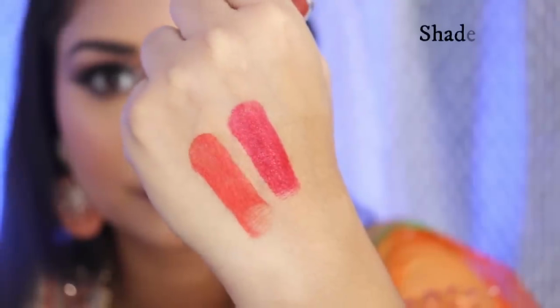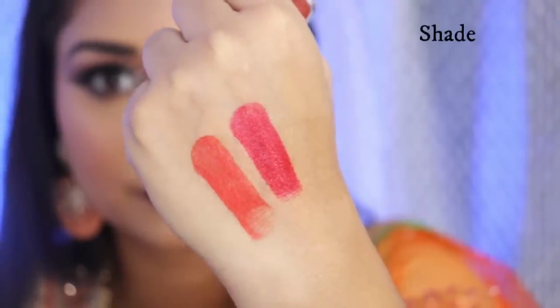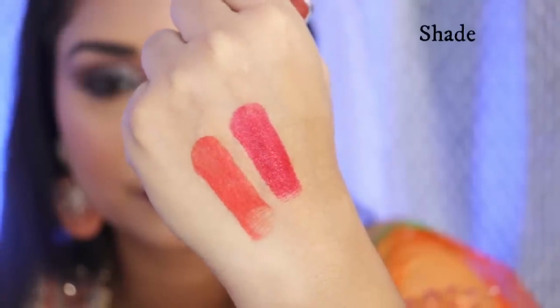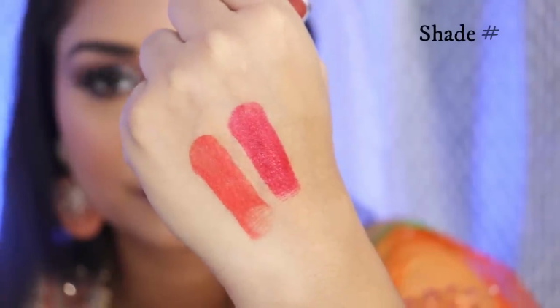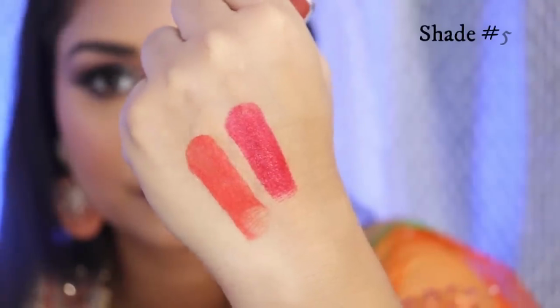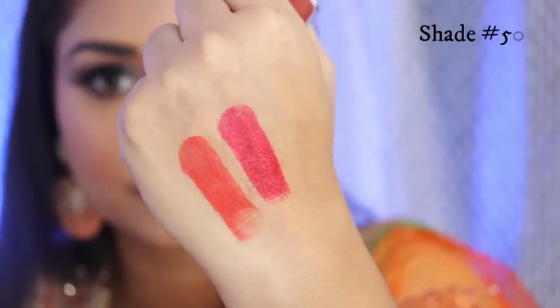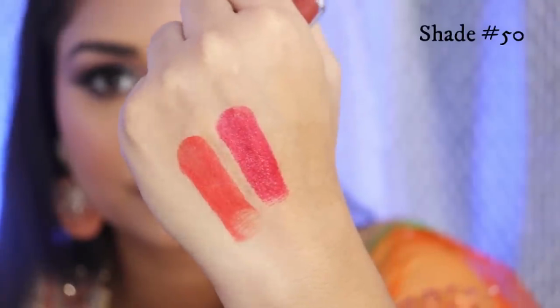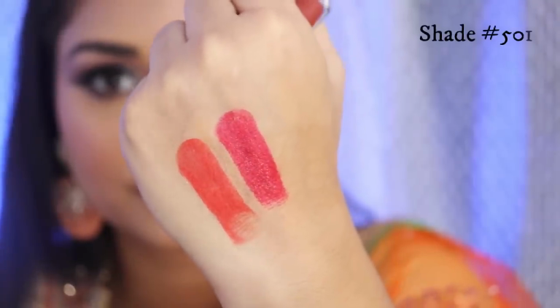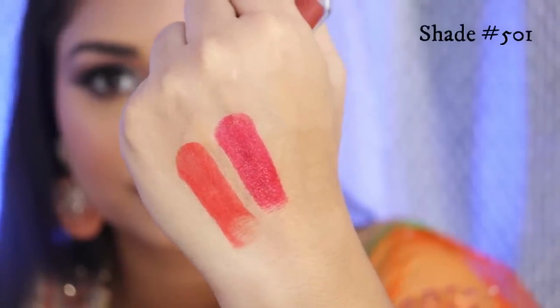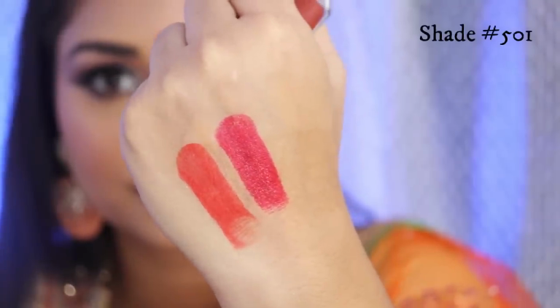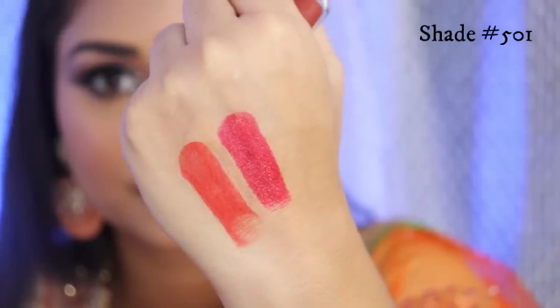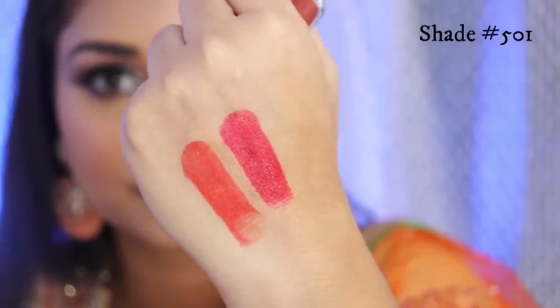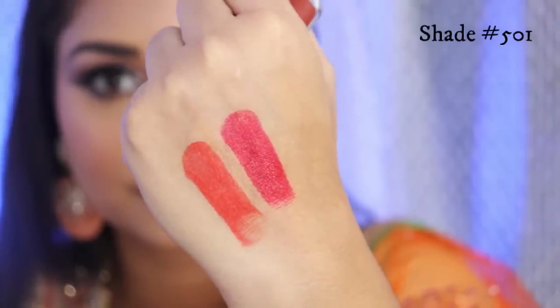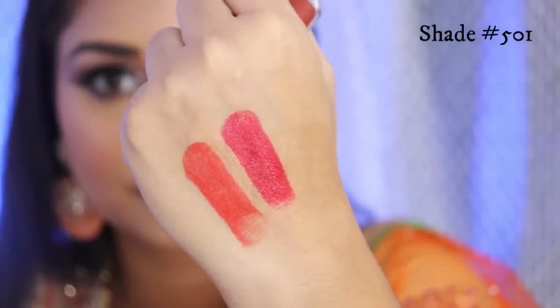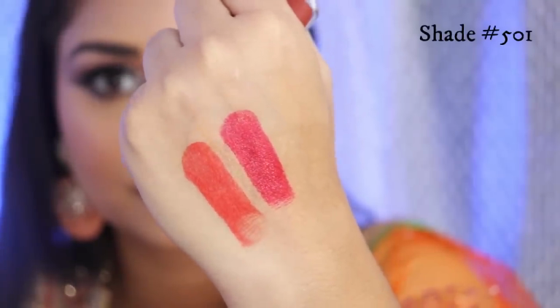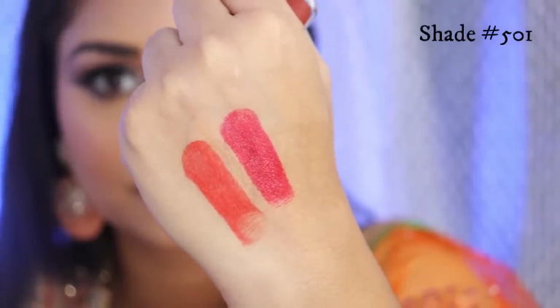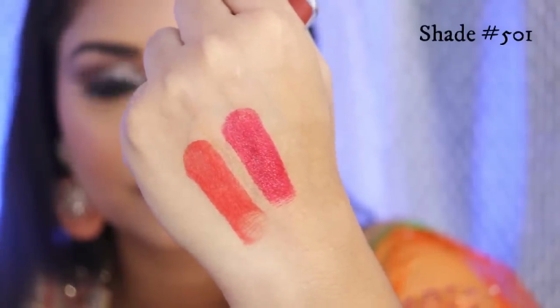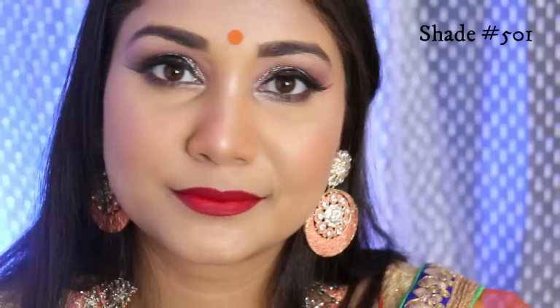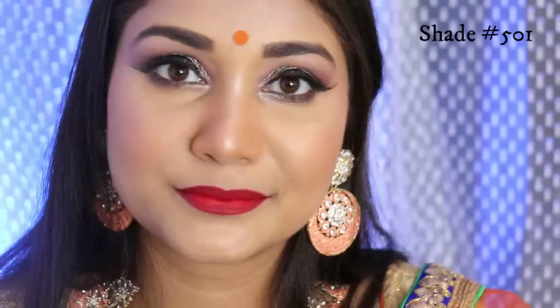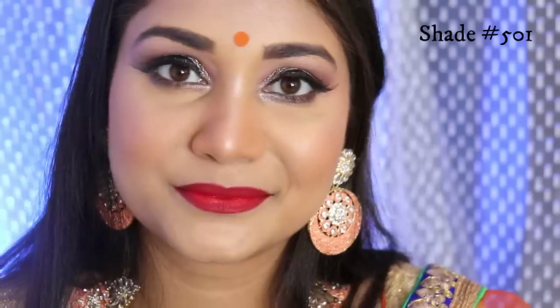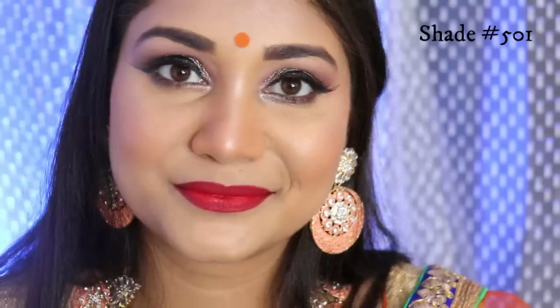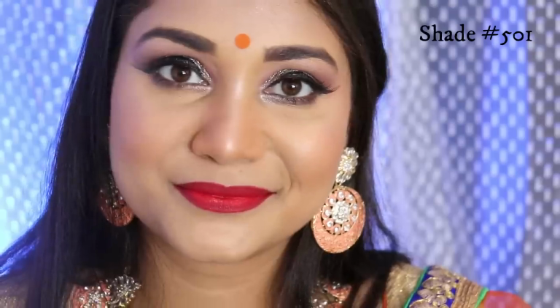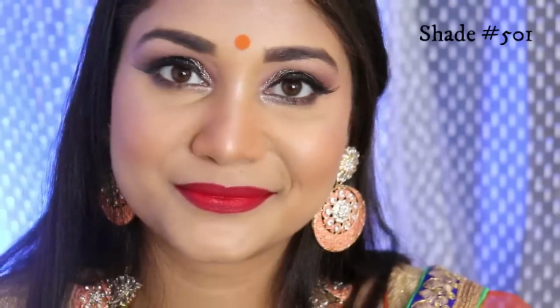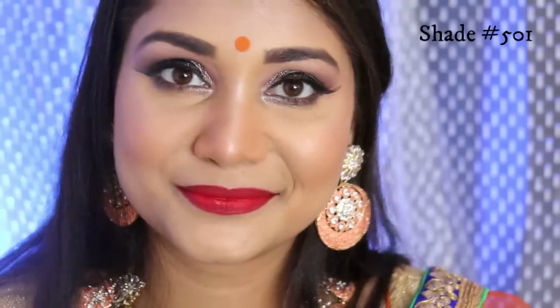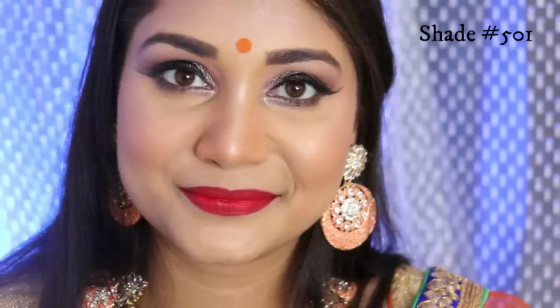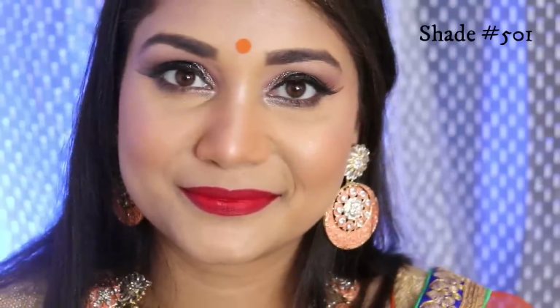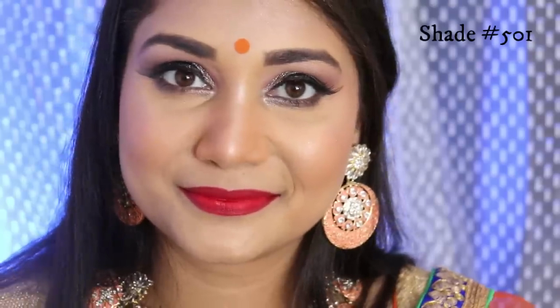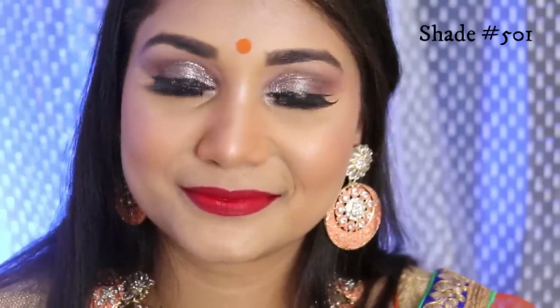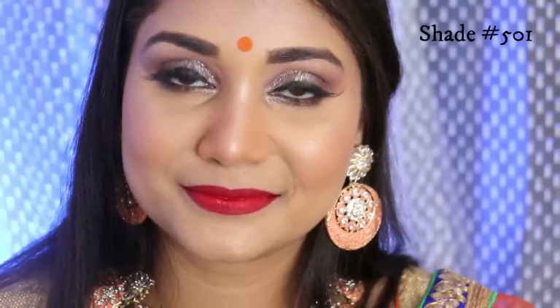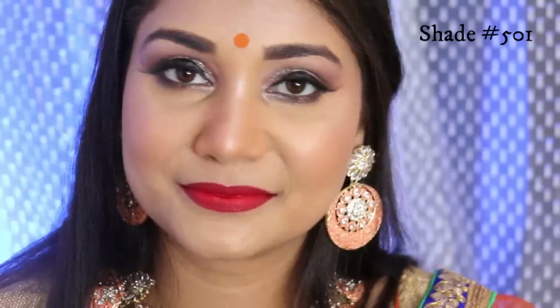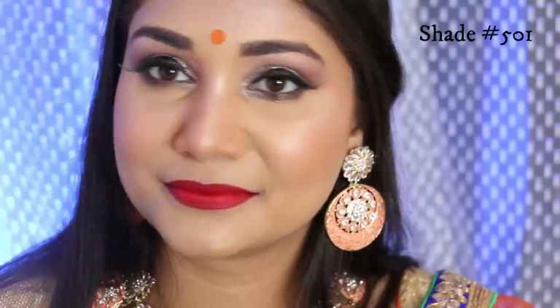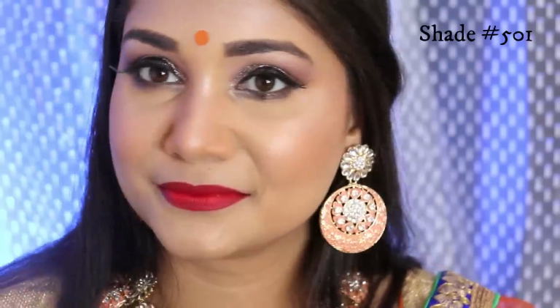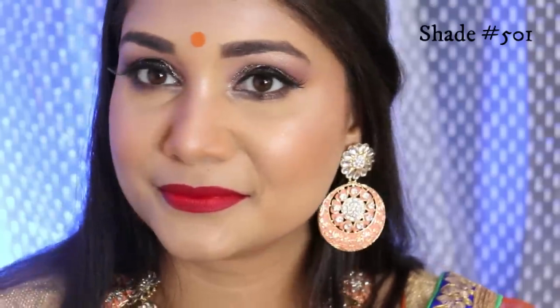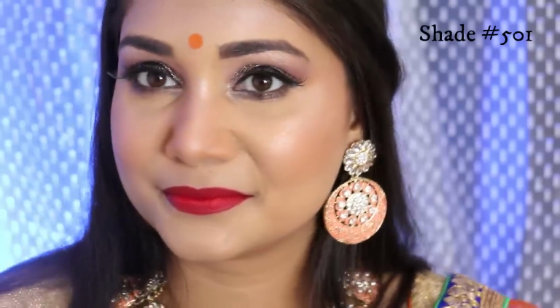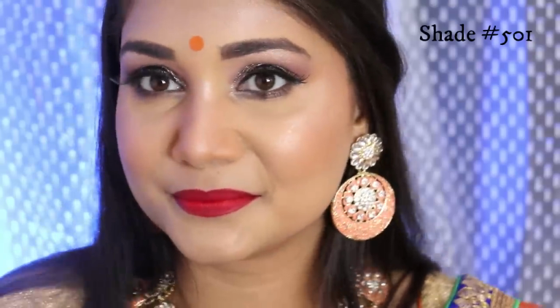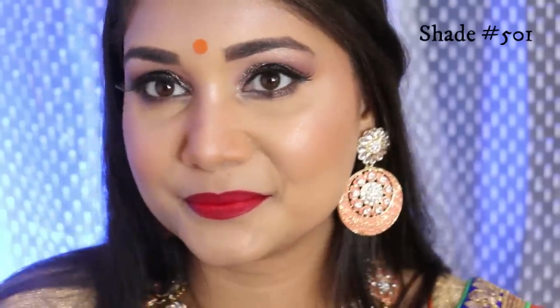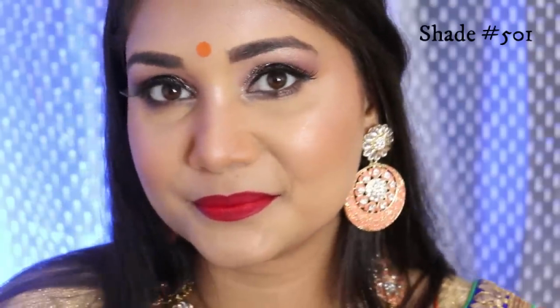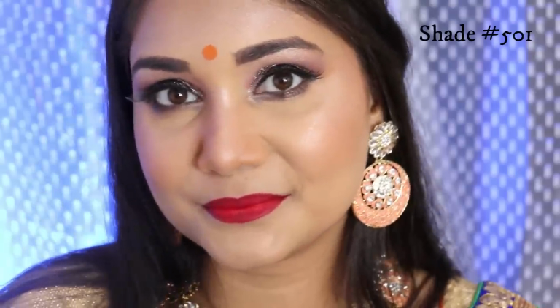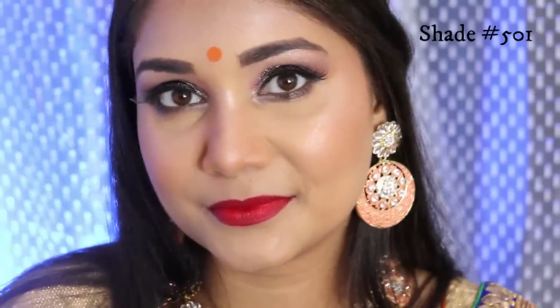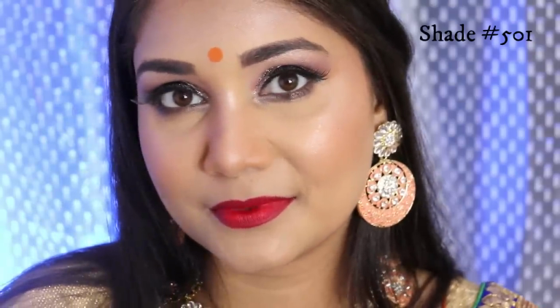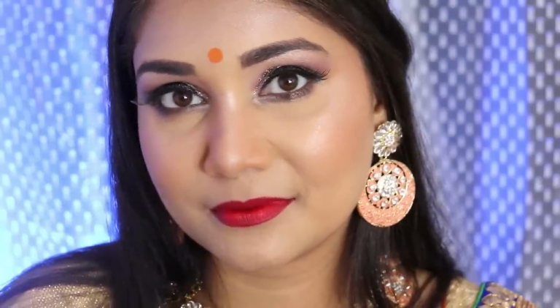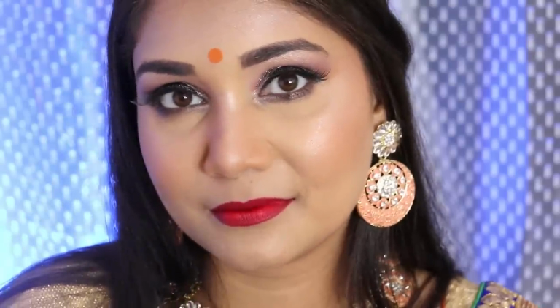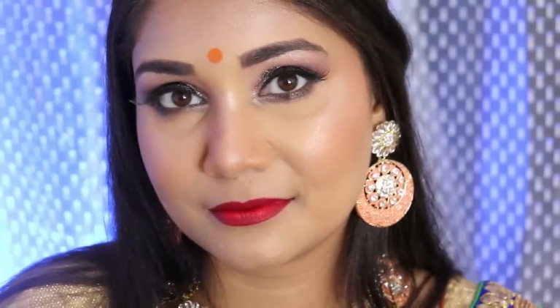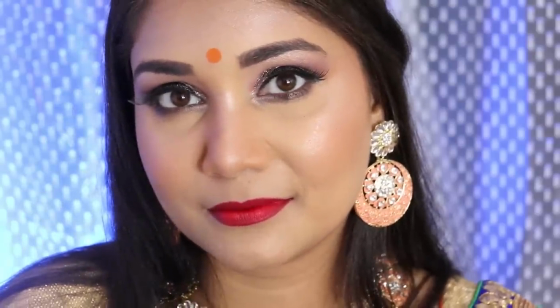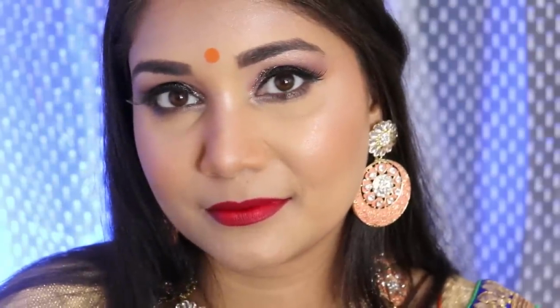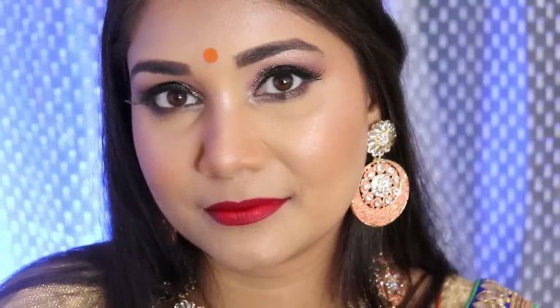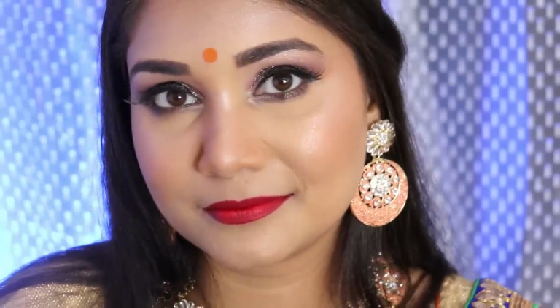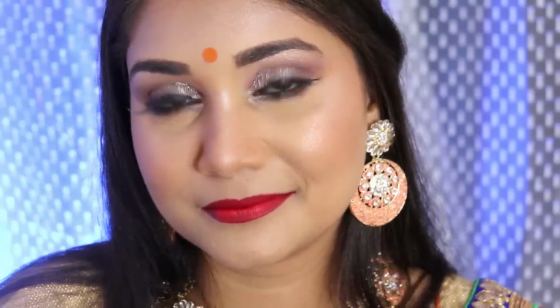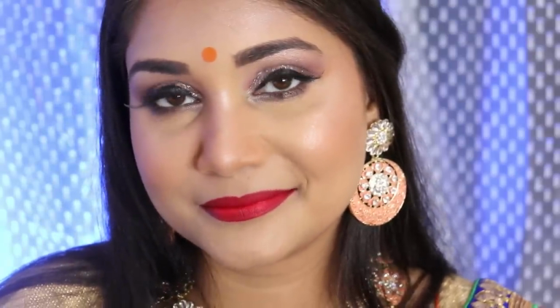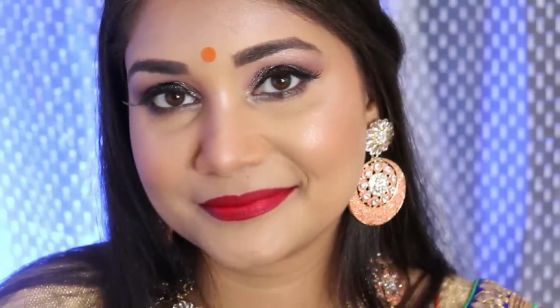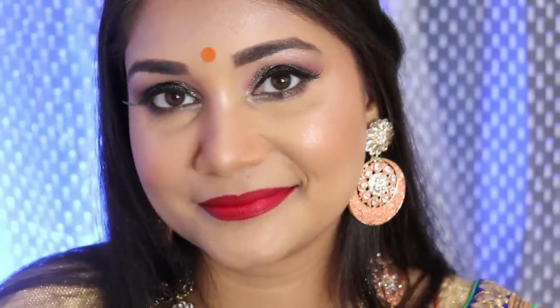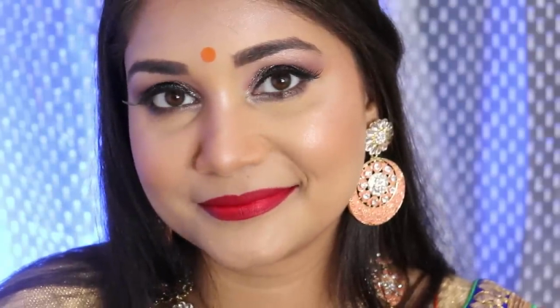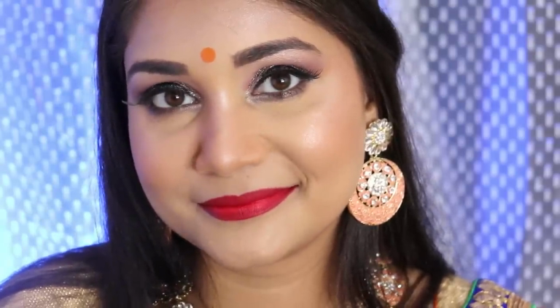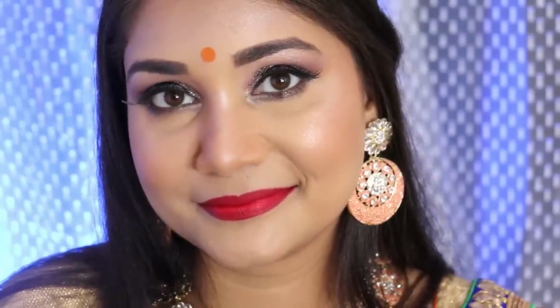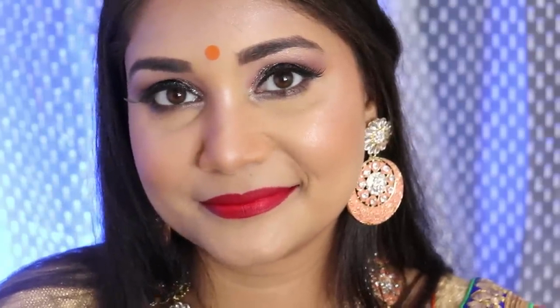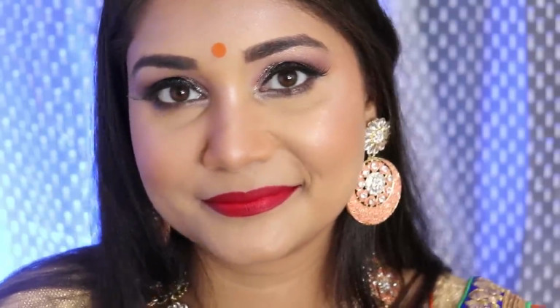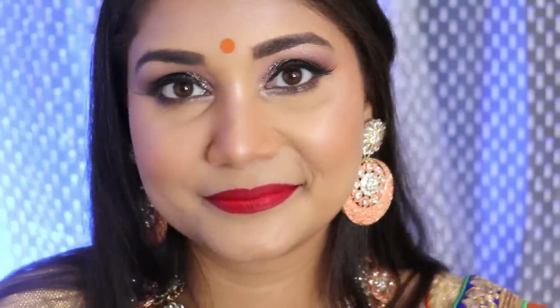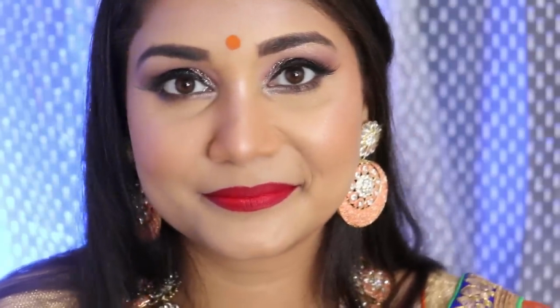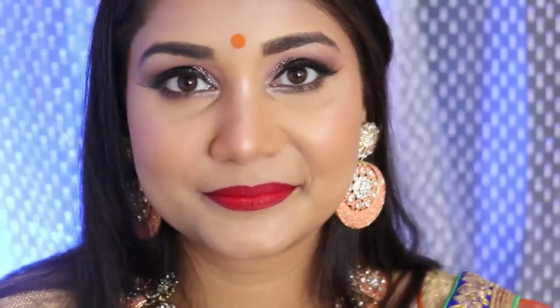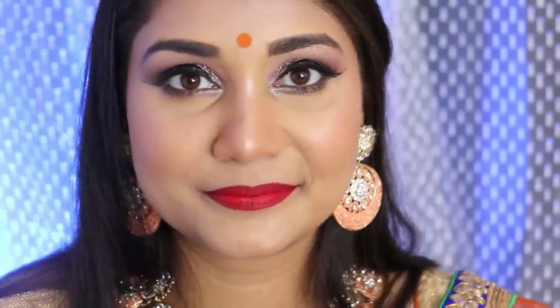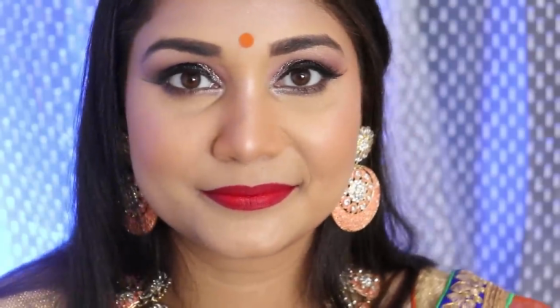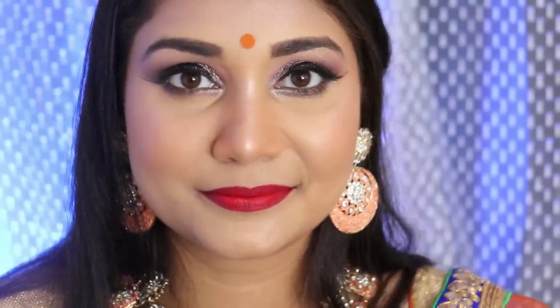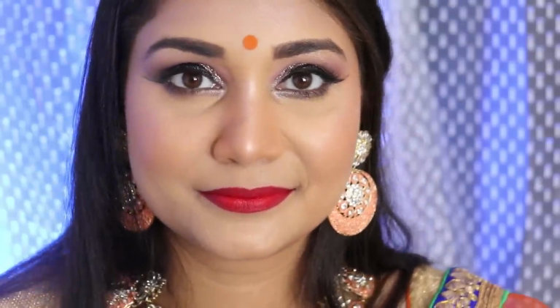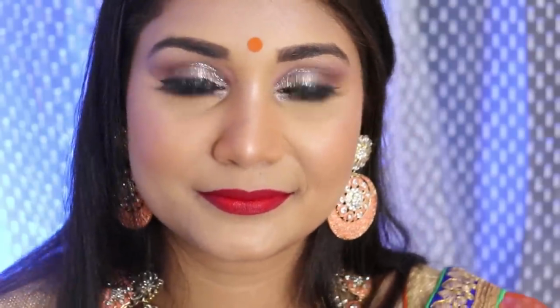So the next shade is shade number 501. This is a pinky red color and this is how it looks on me.